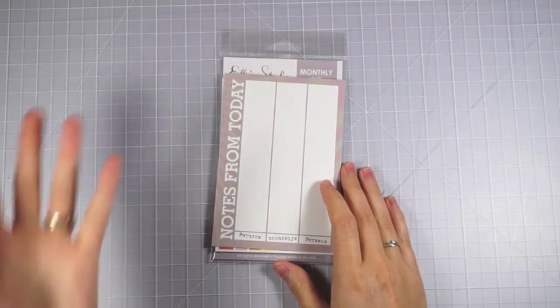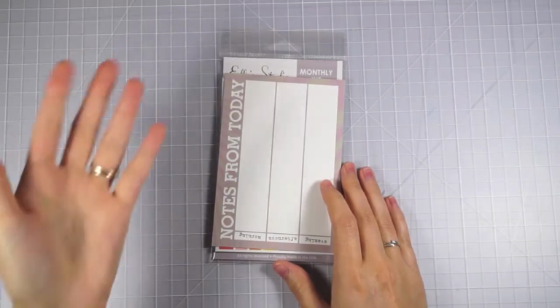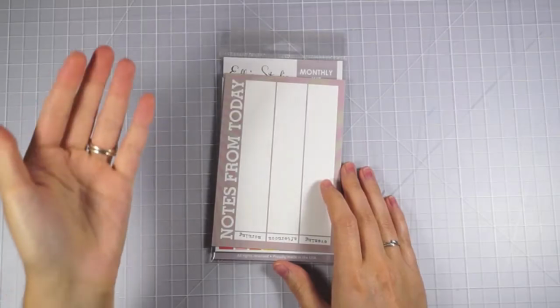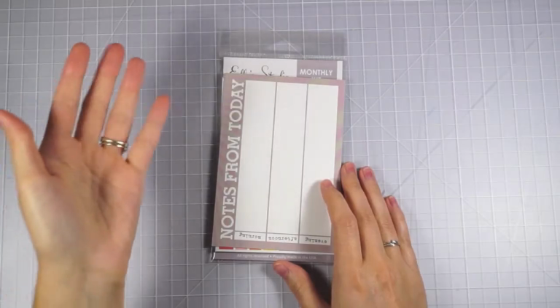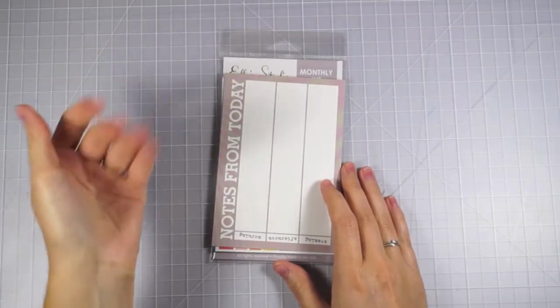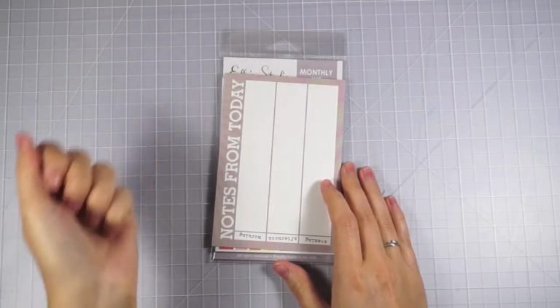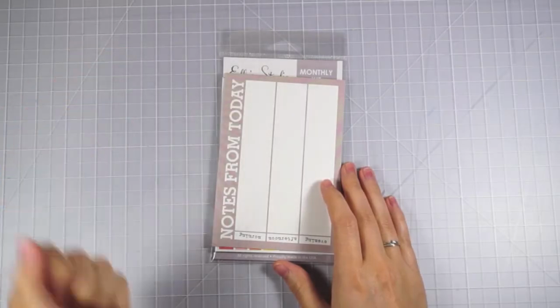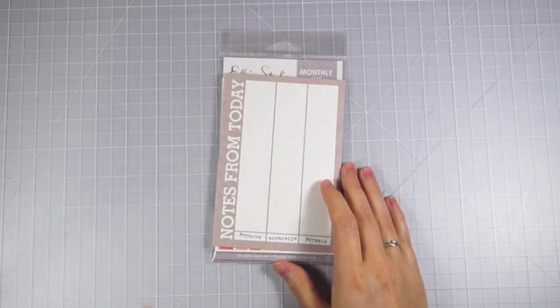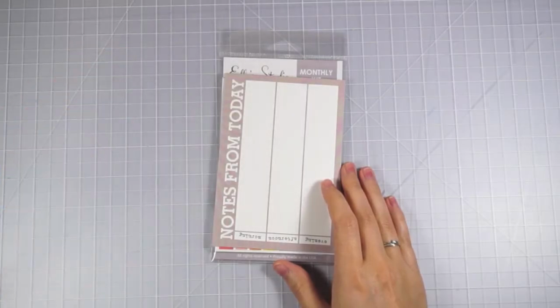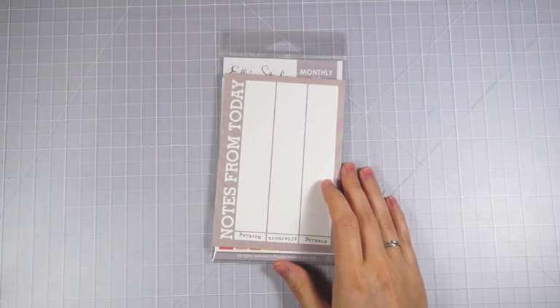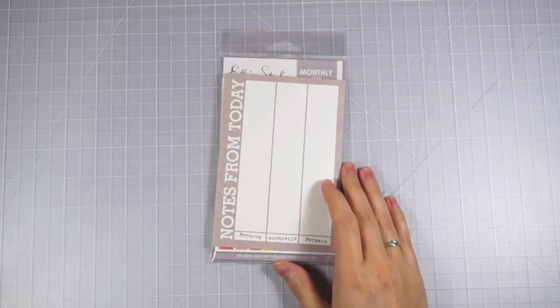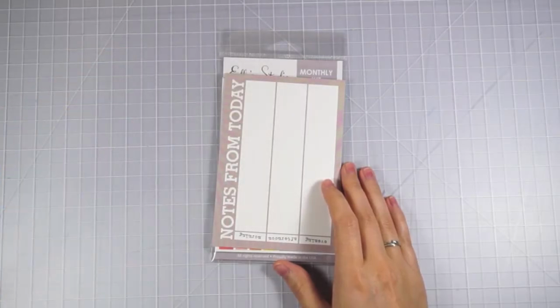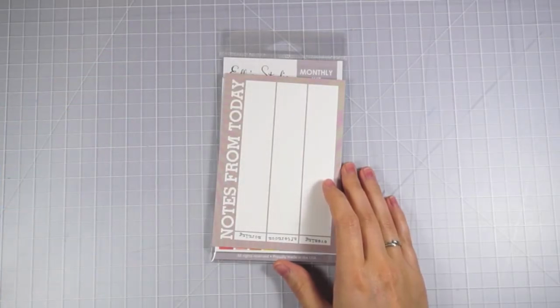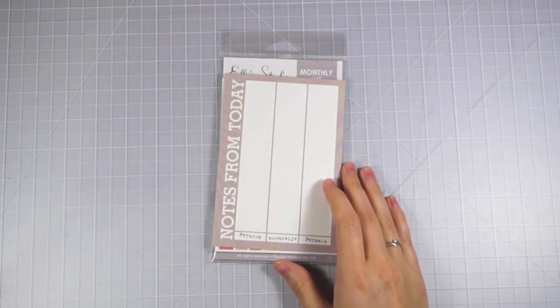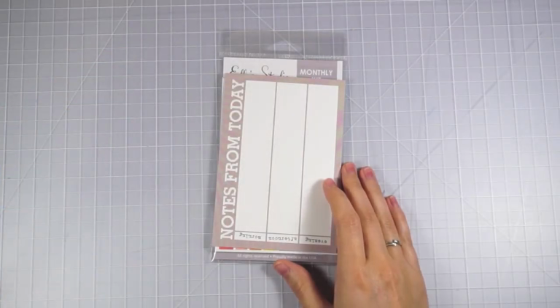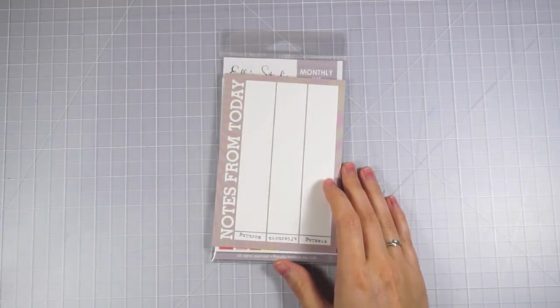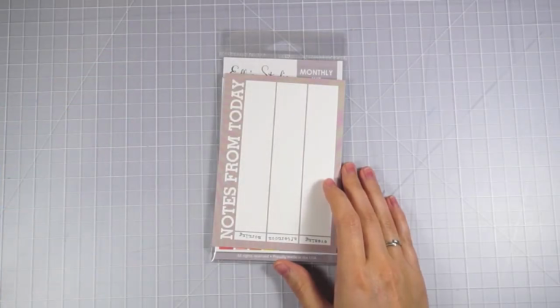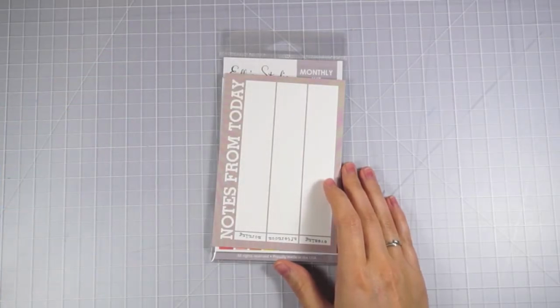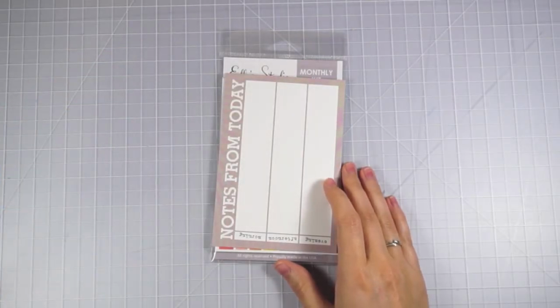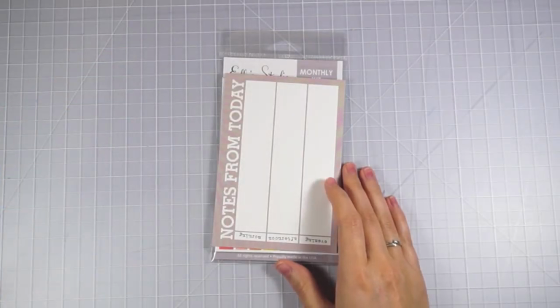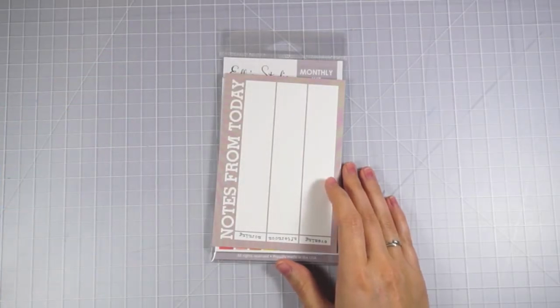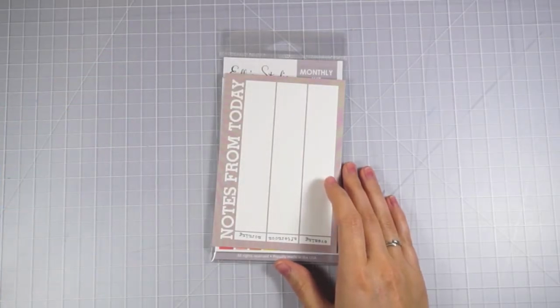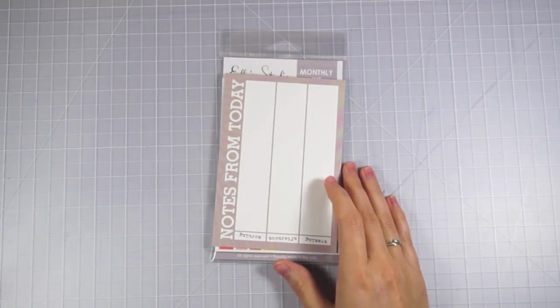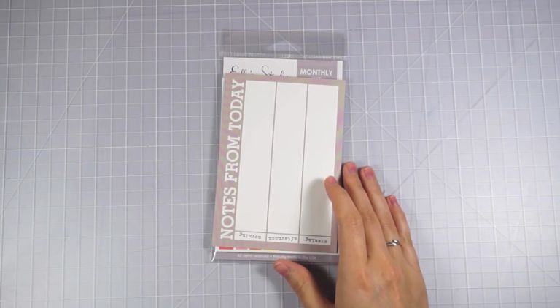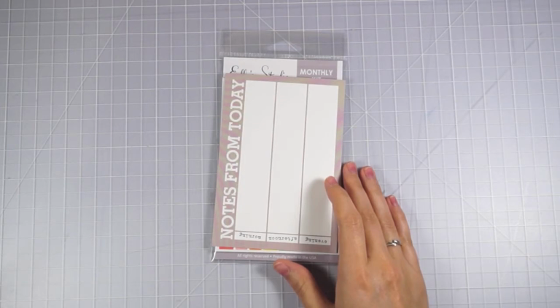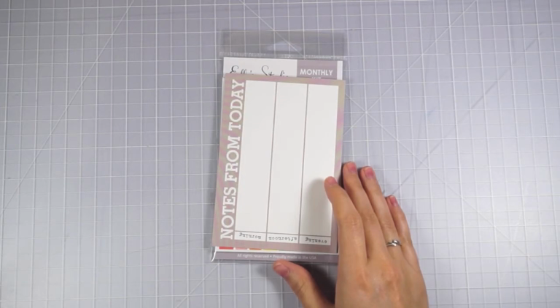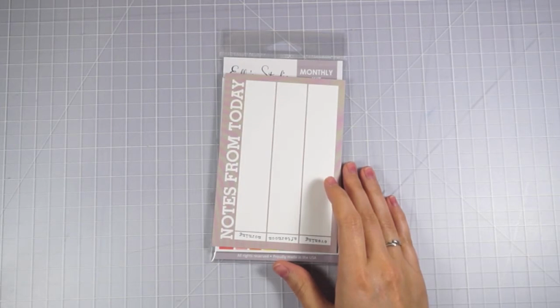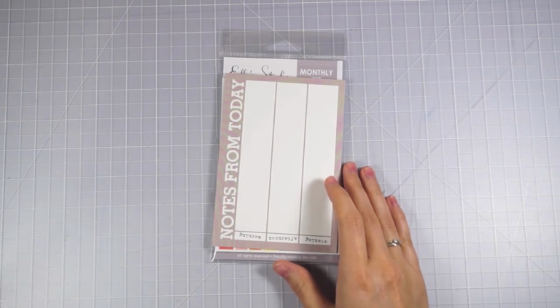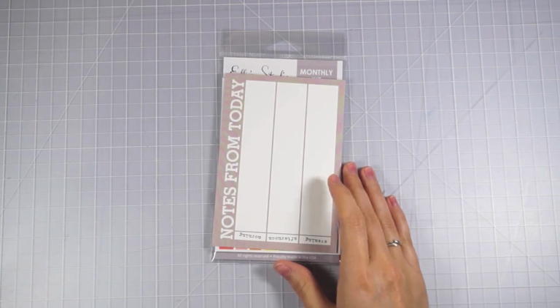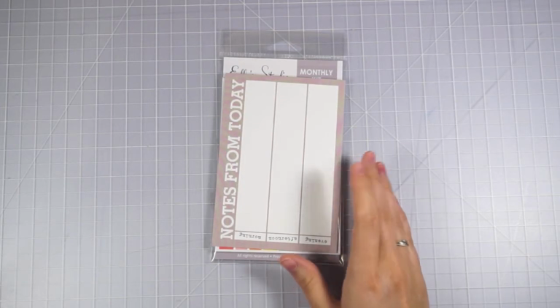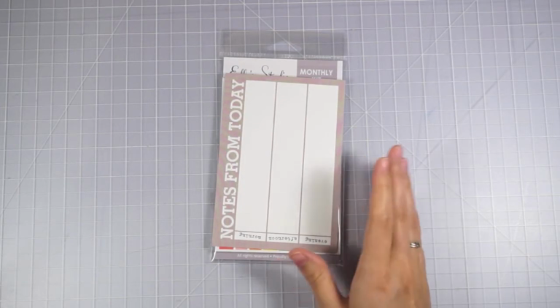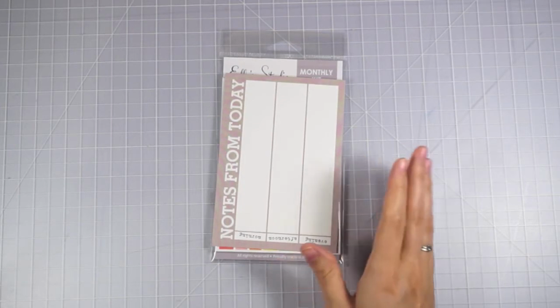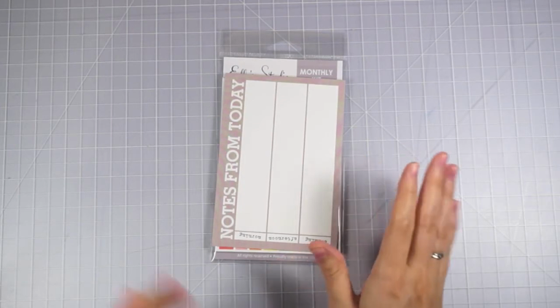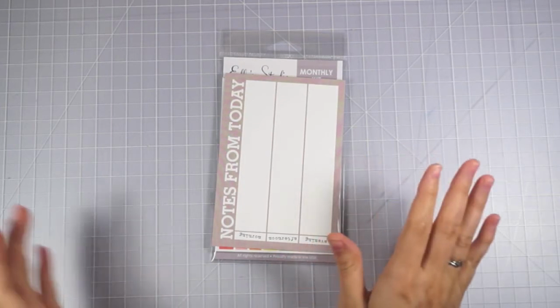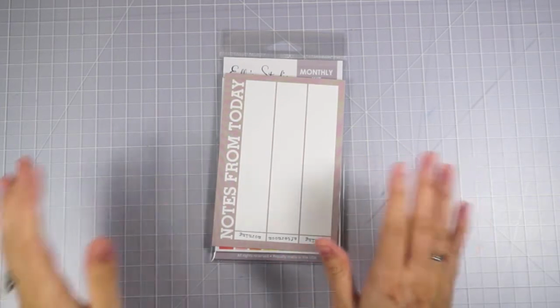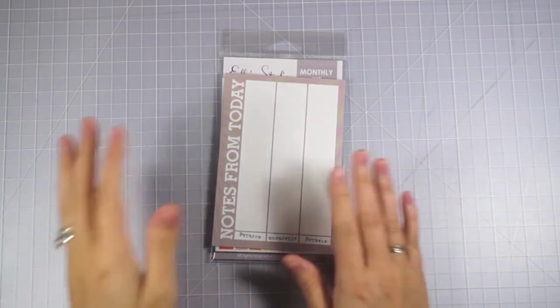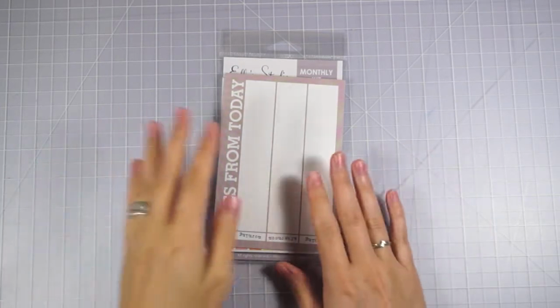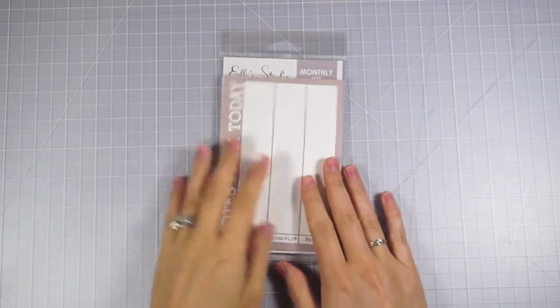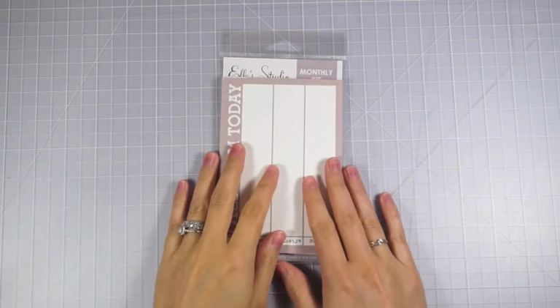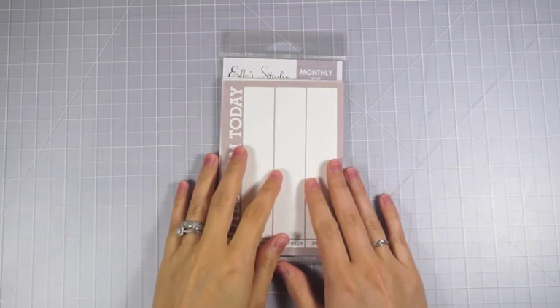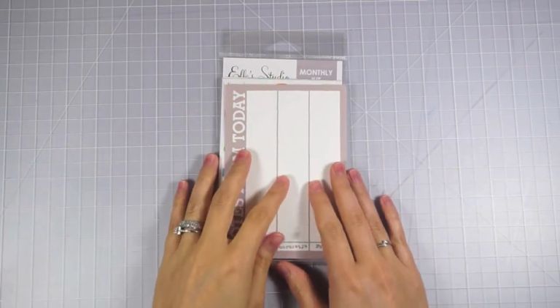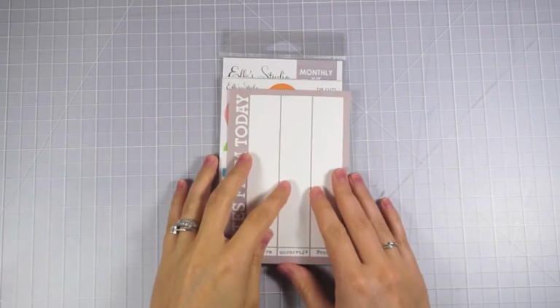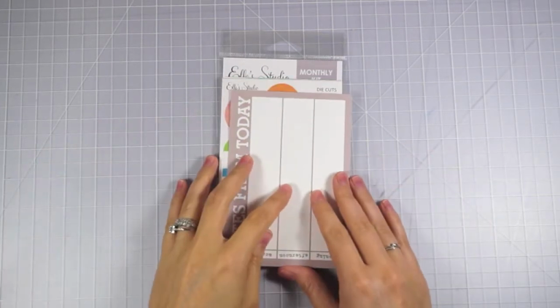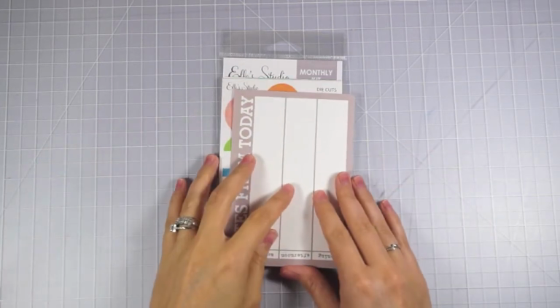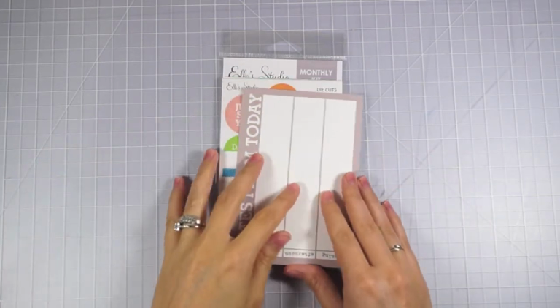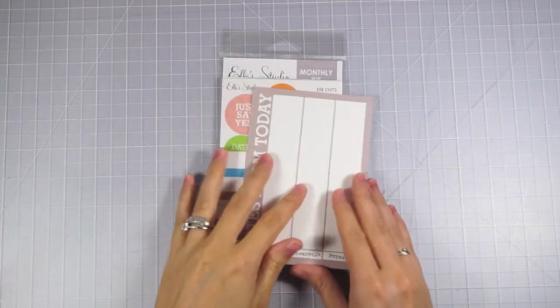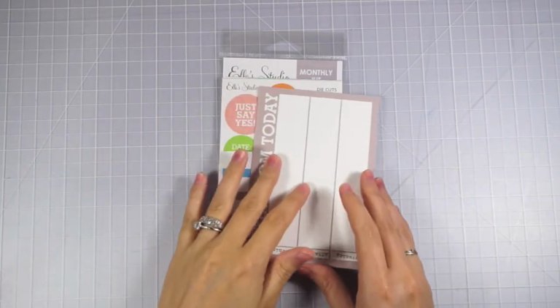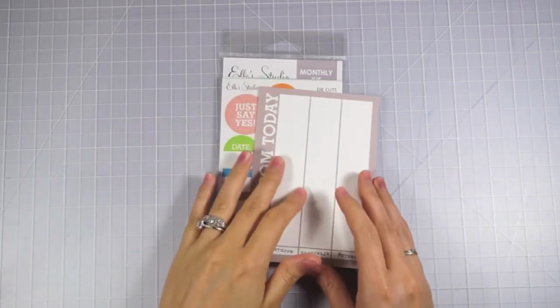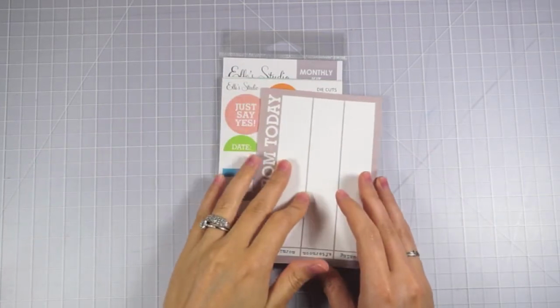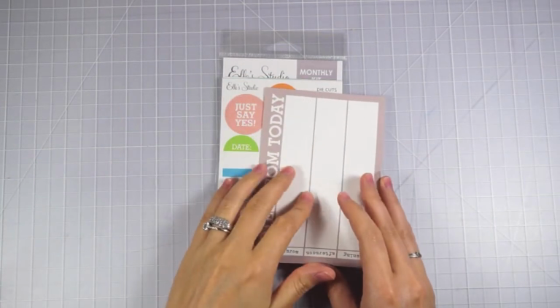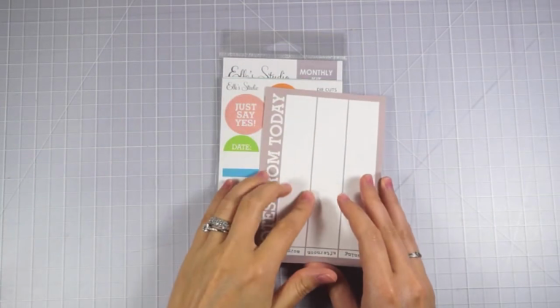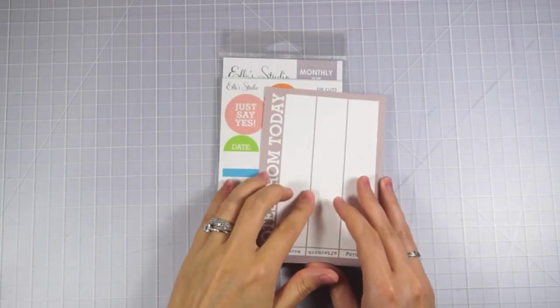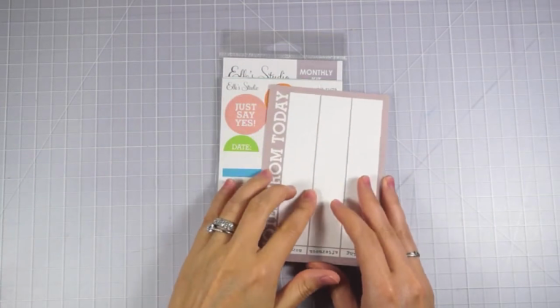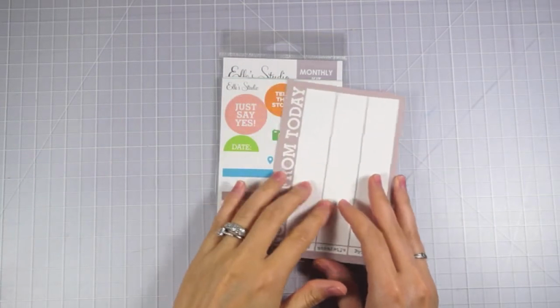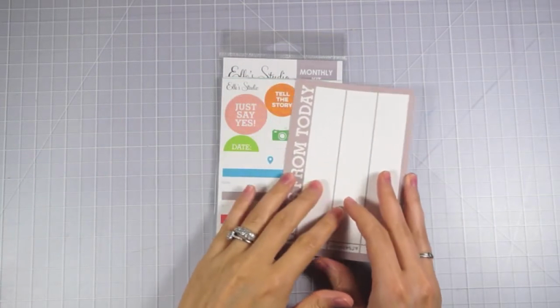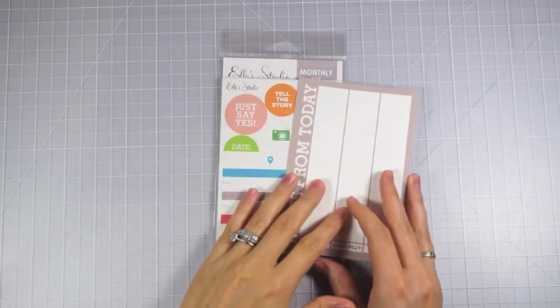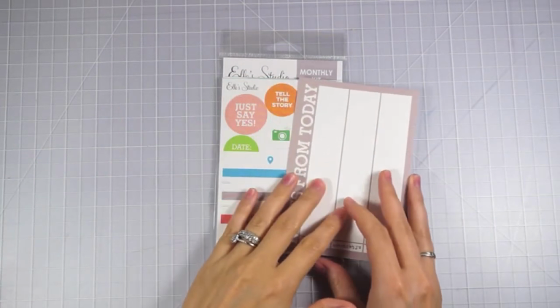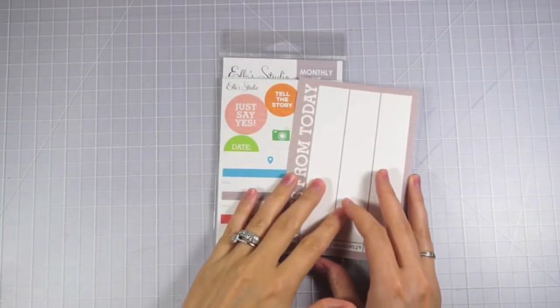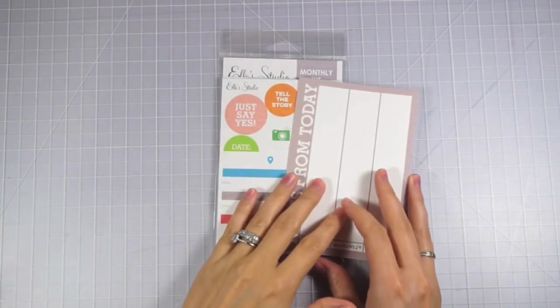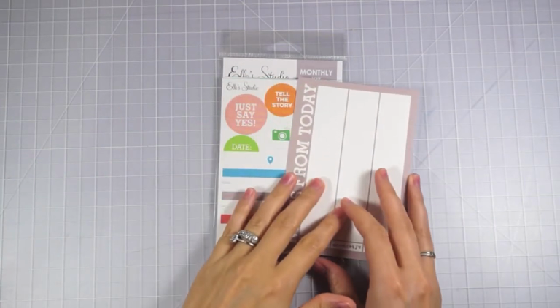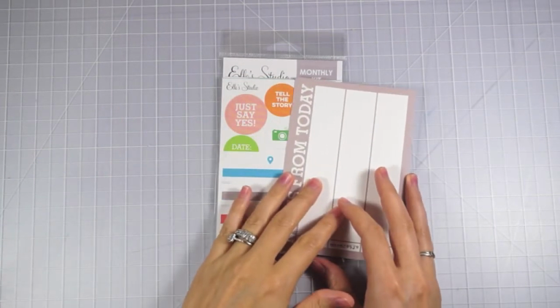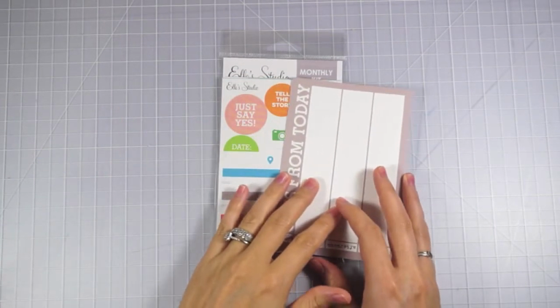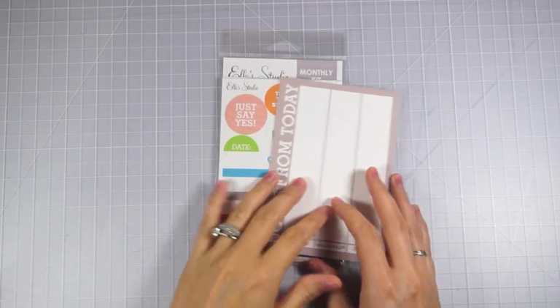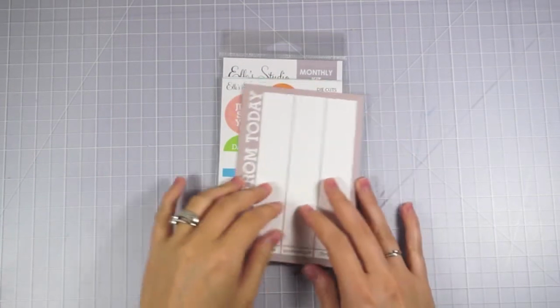Hey everyone, it's Sammy from Scrapmasters Paradise and today I've got the Elle Studio May kit to share with you guys.